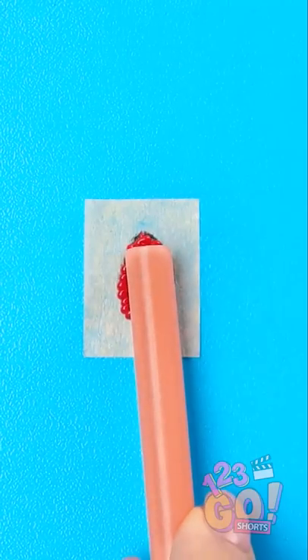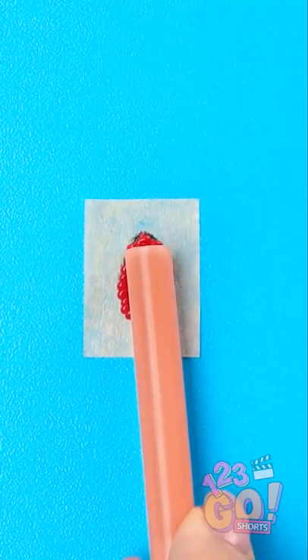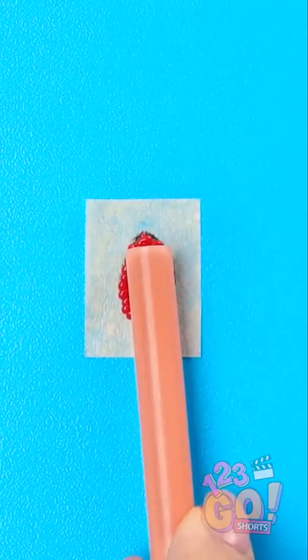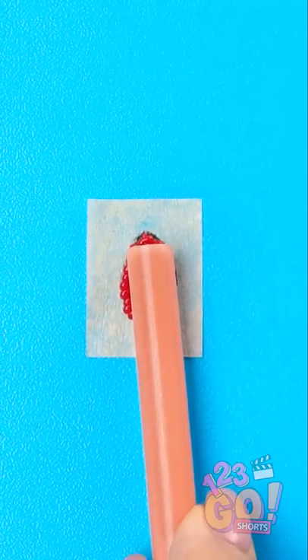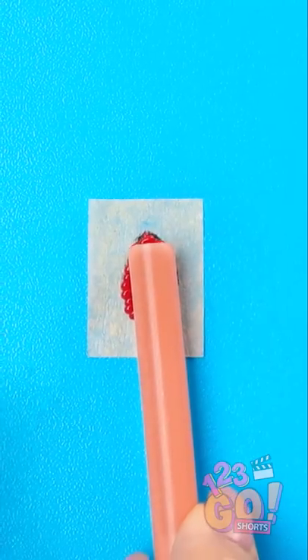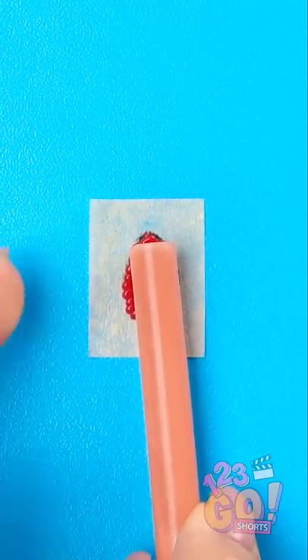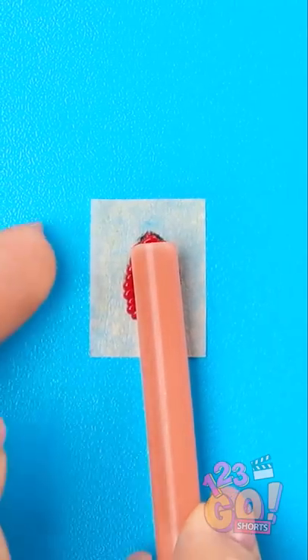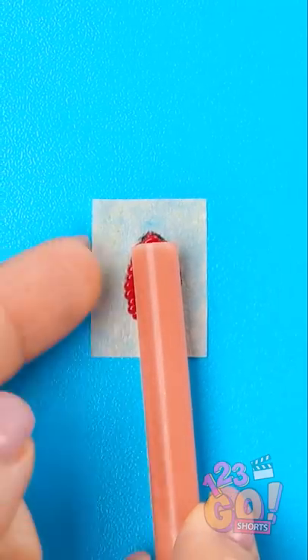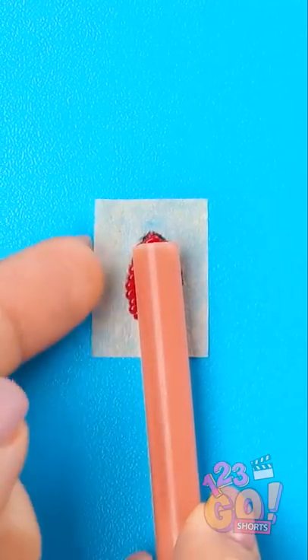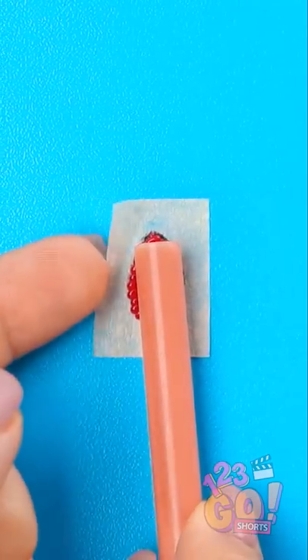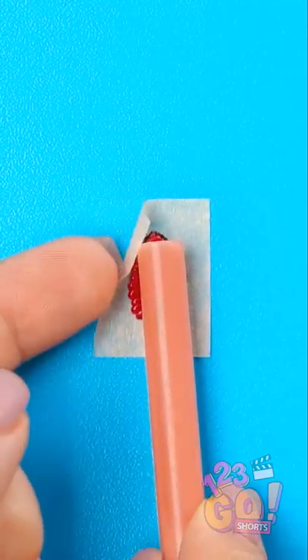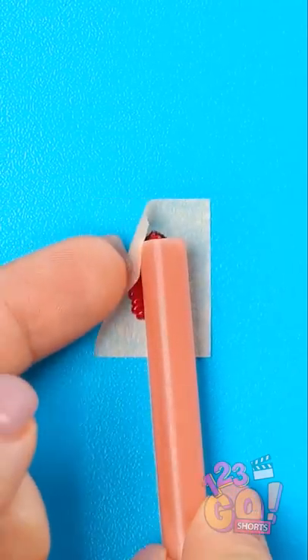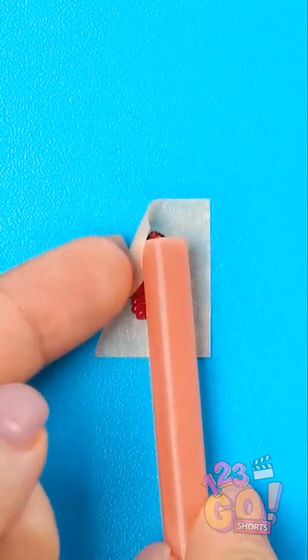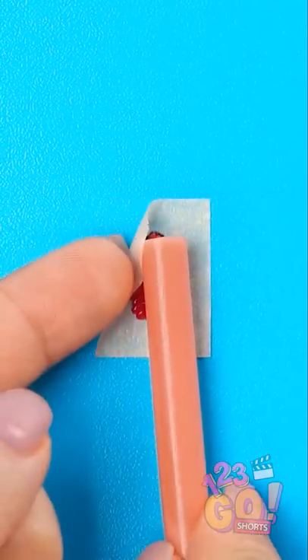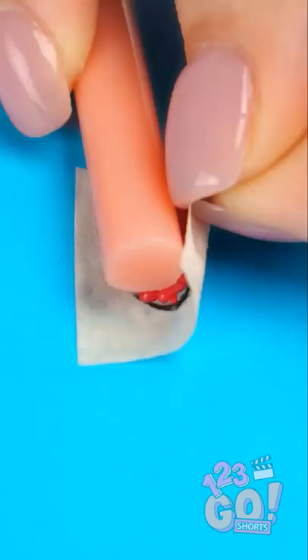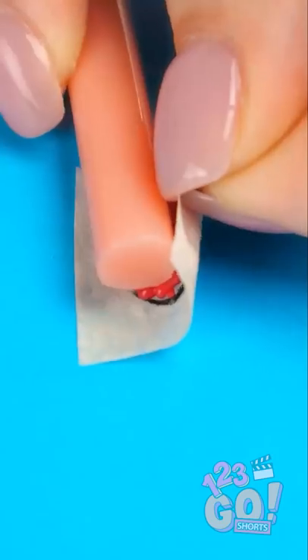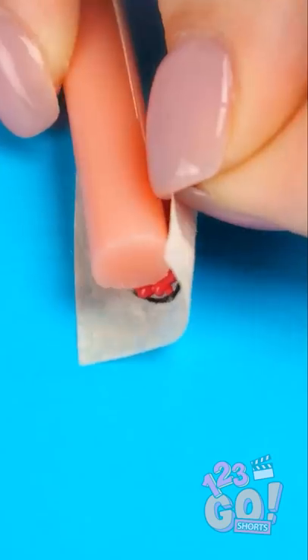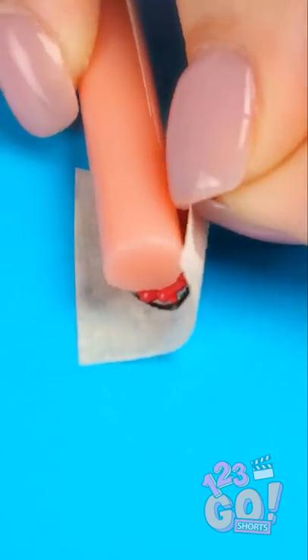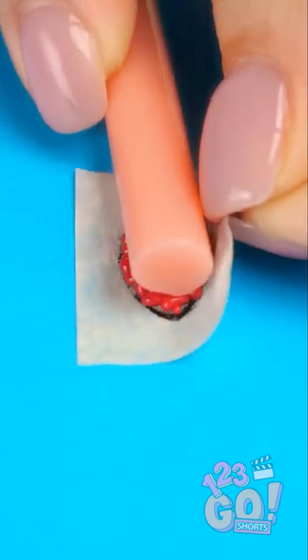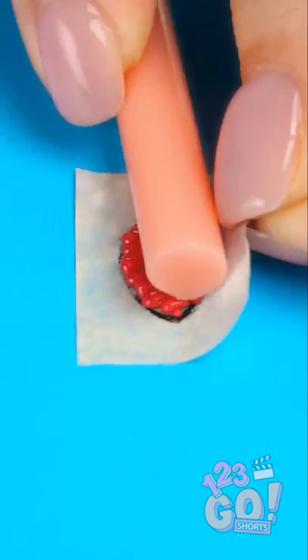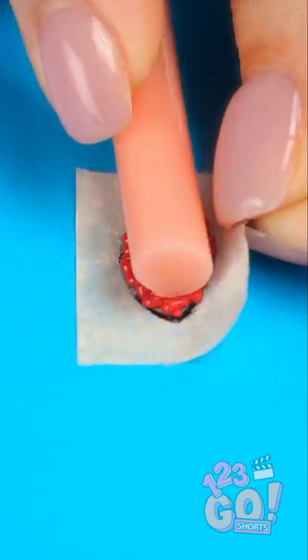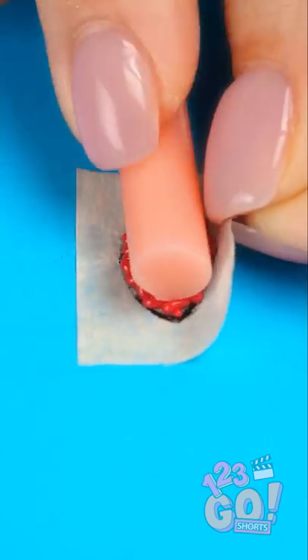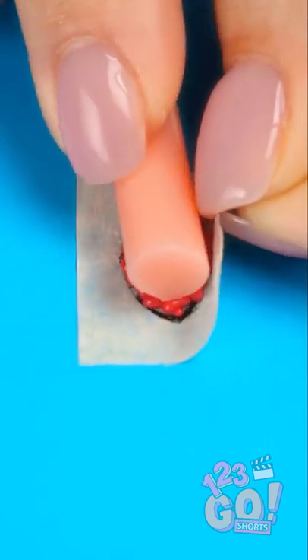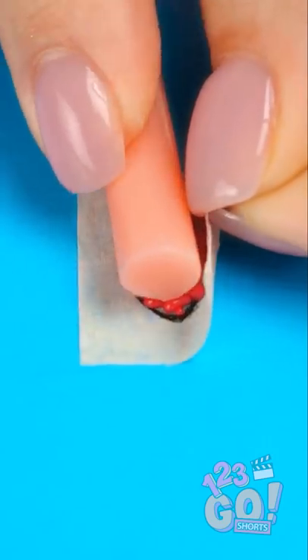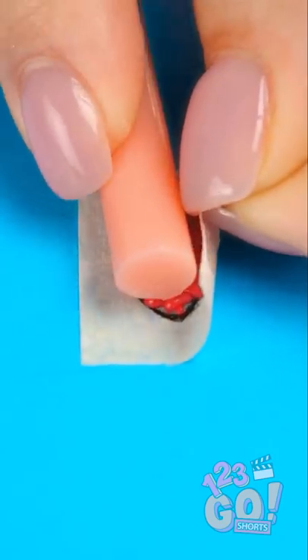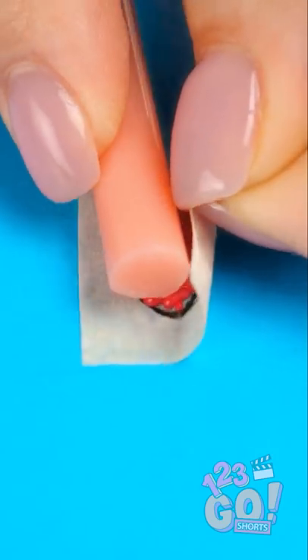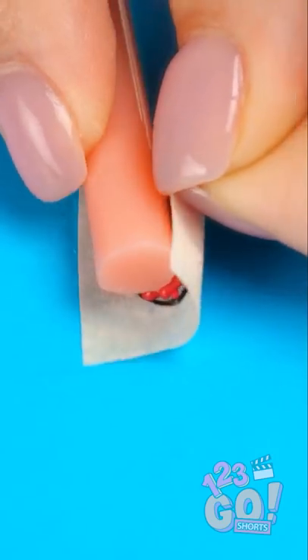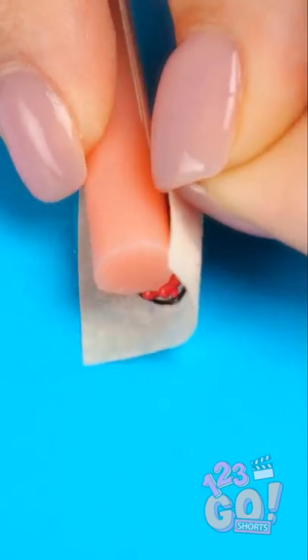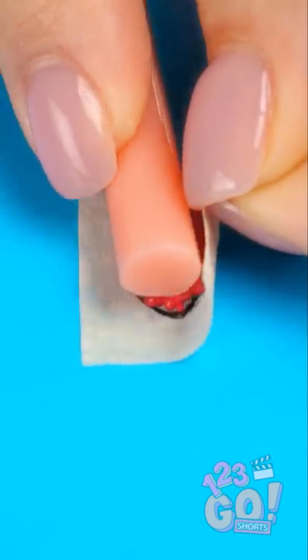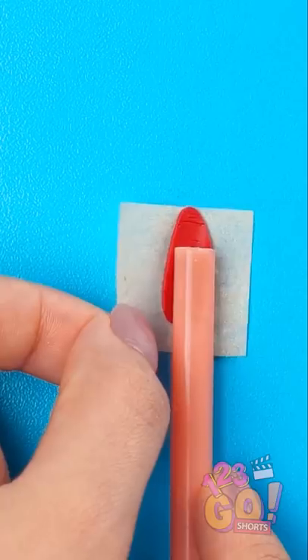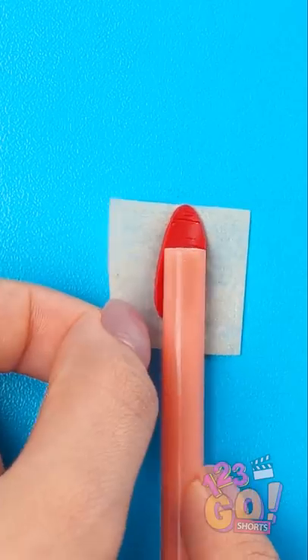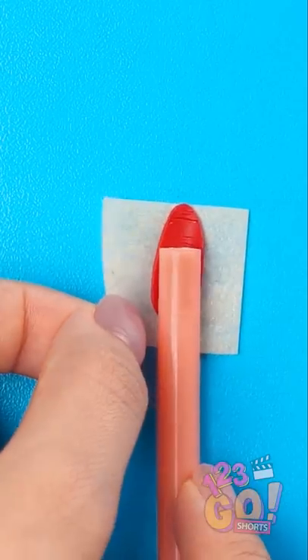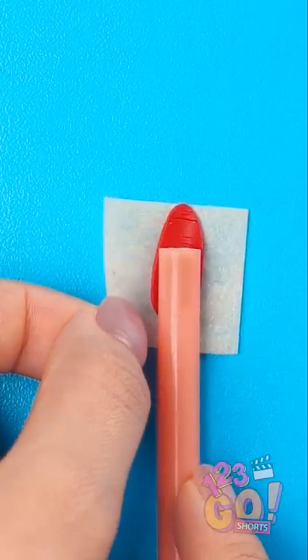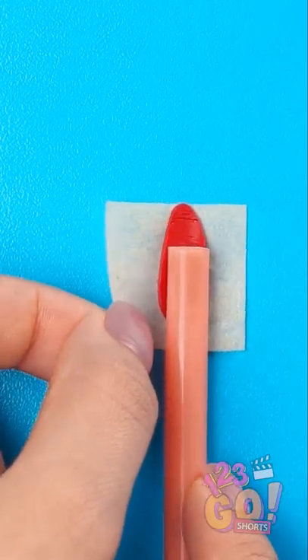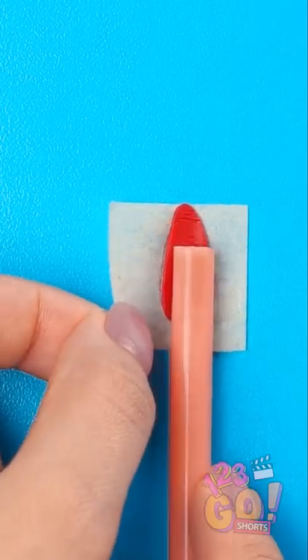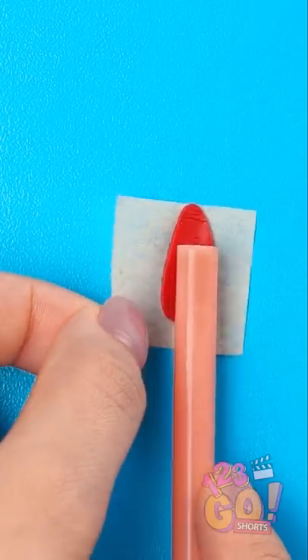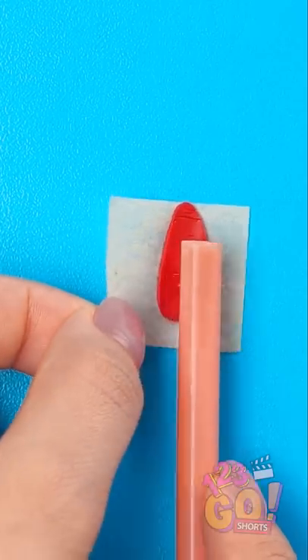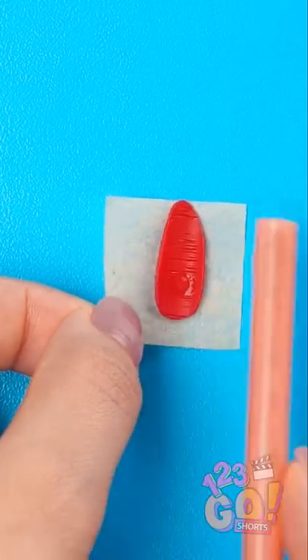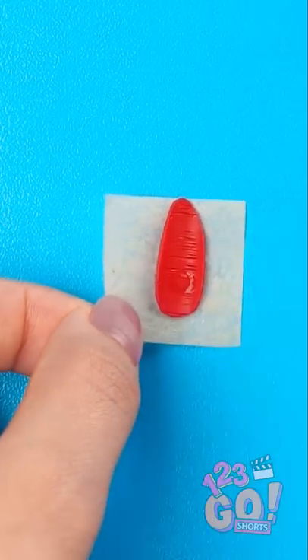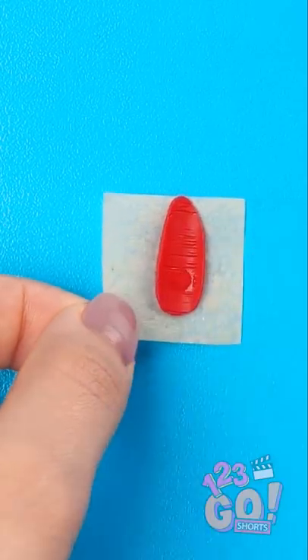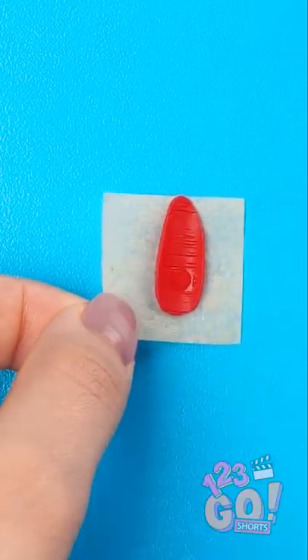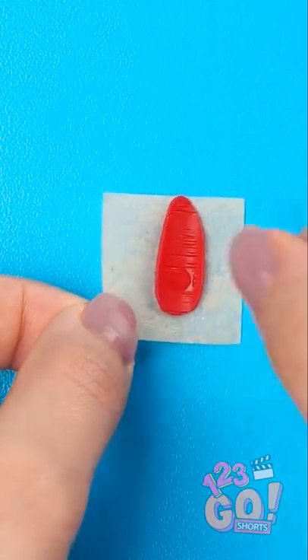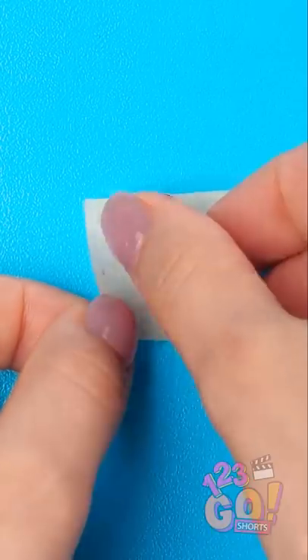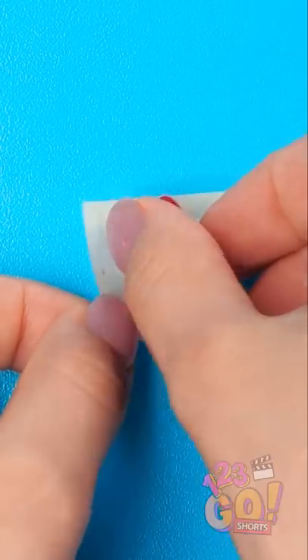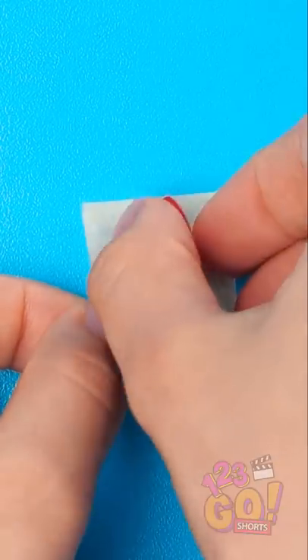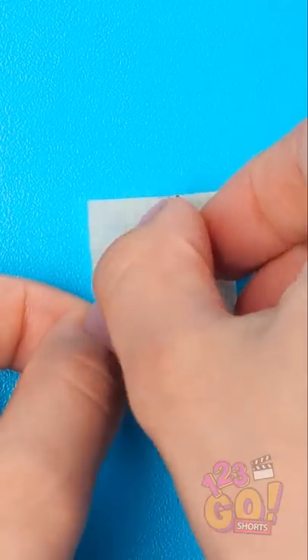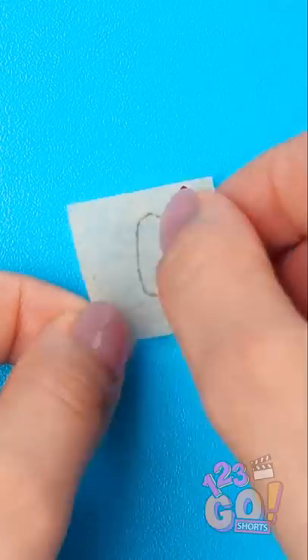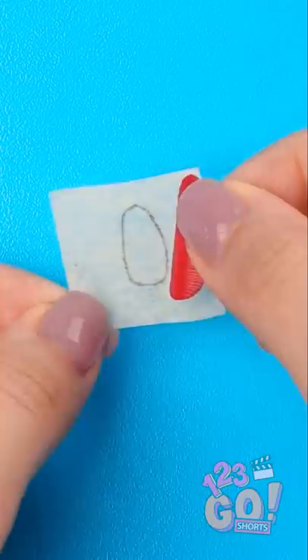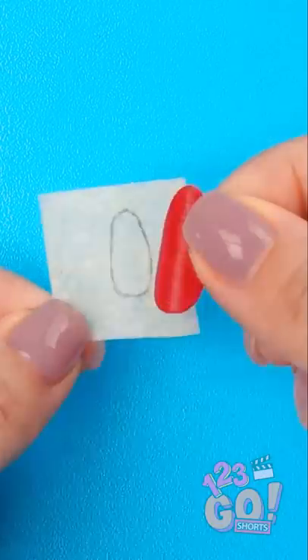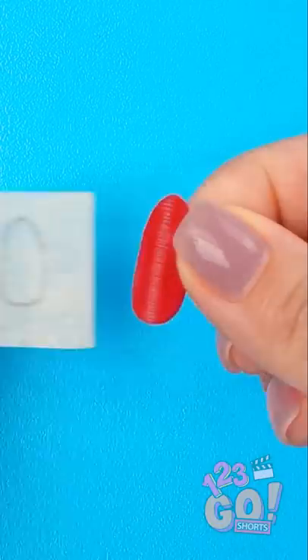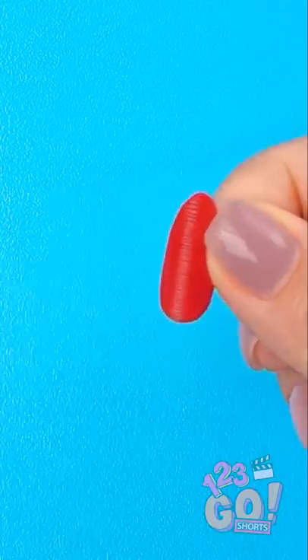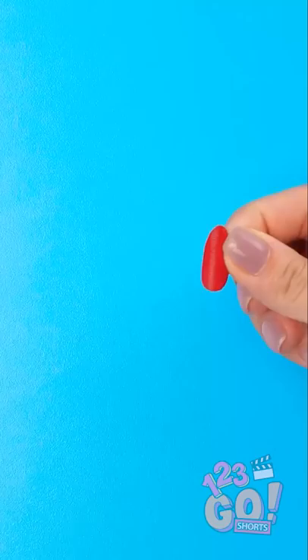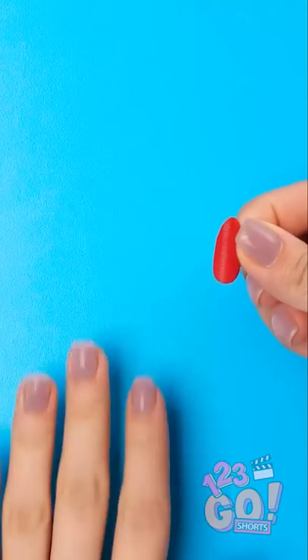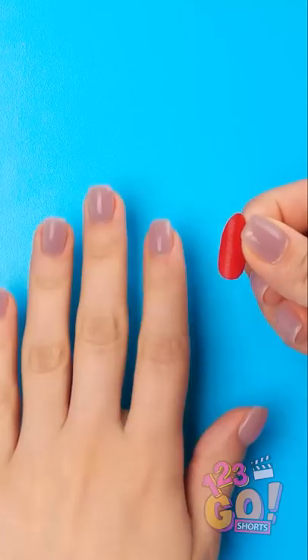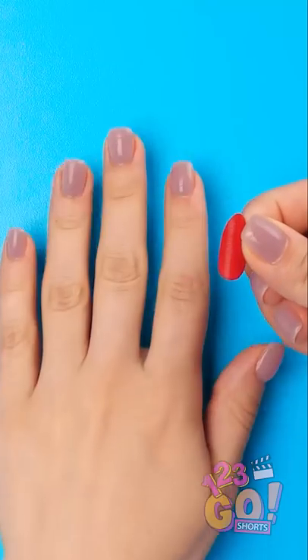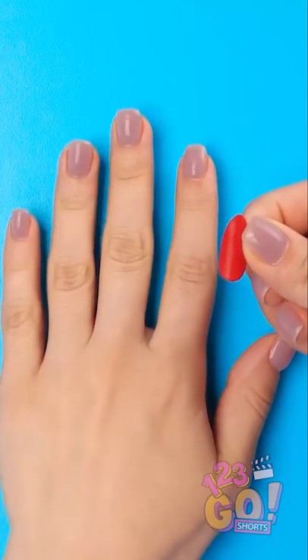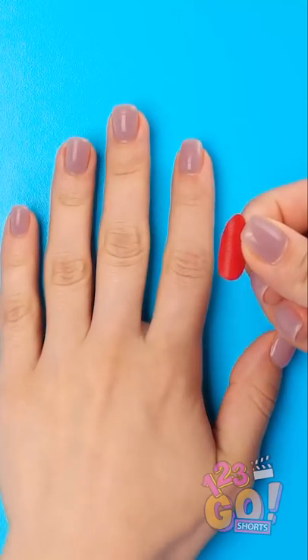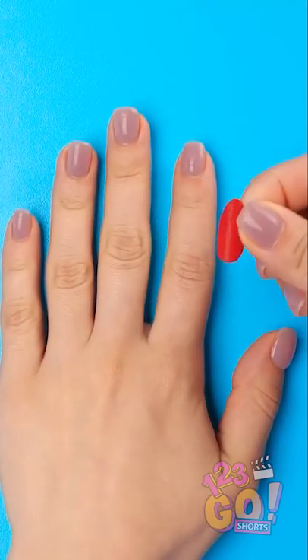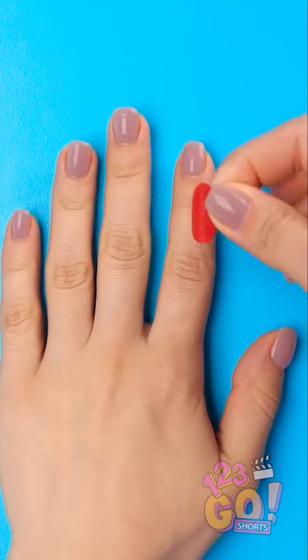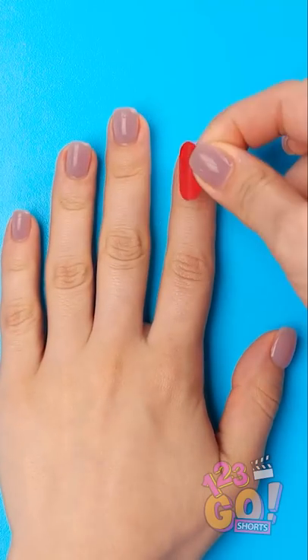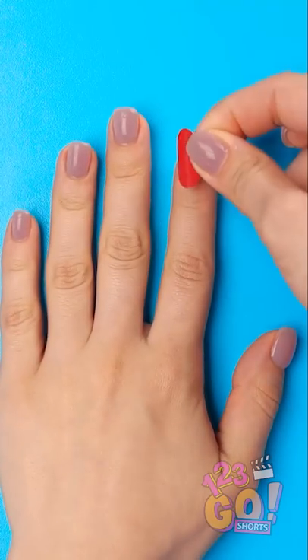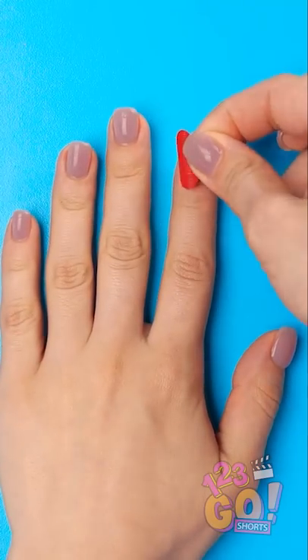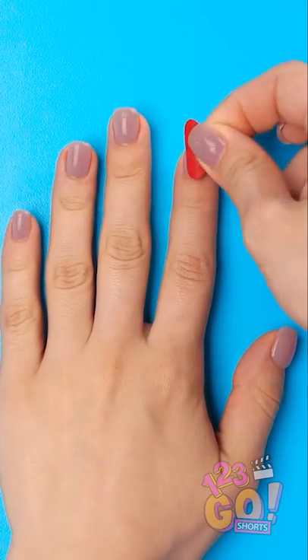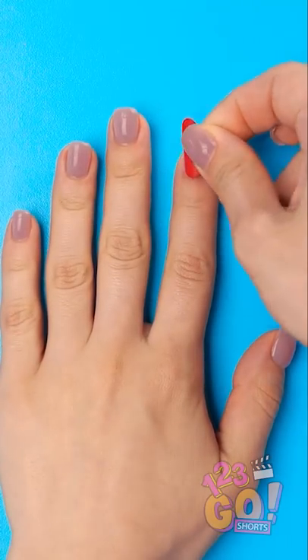Use a bar like this to curve it, so it will fit your nail. Then peel it off of the paper. And it should be the perfect fit.